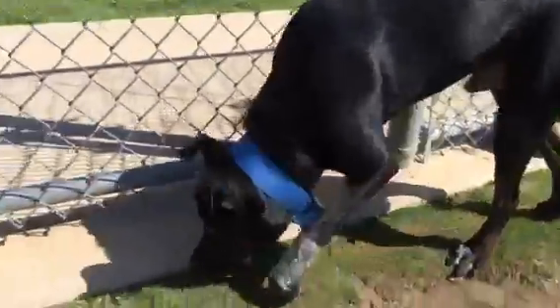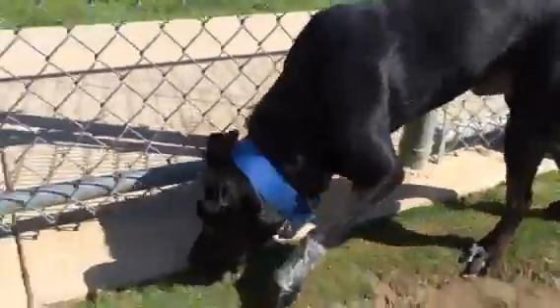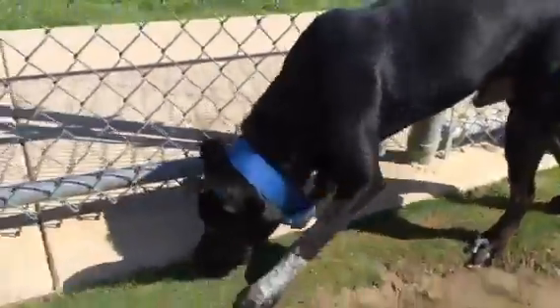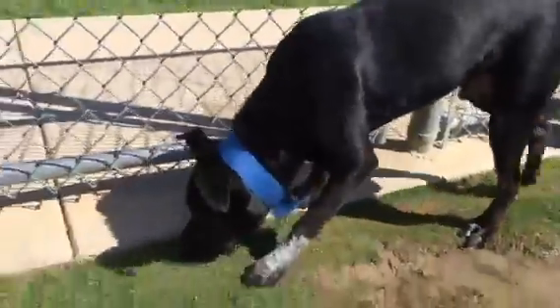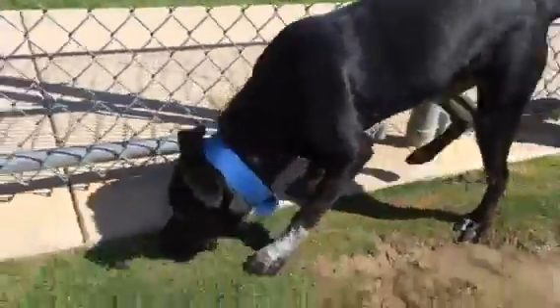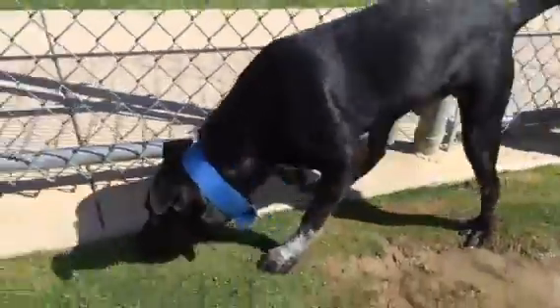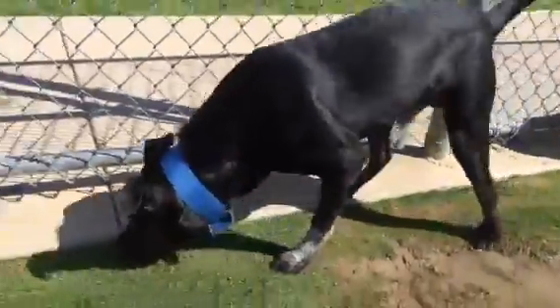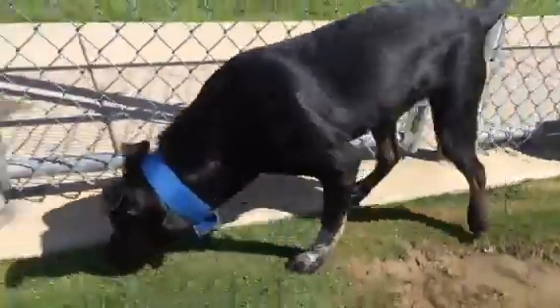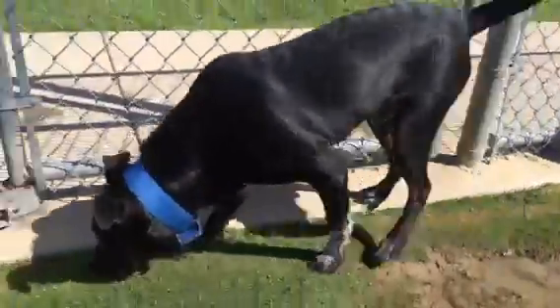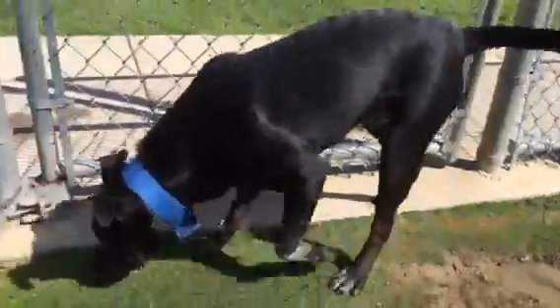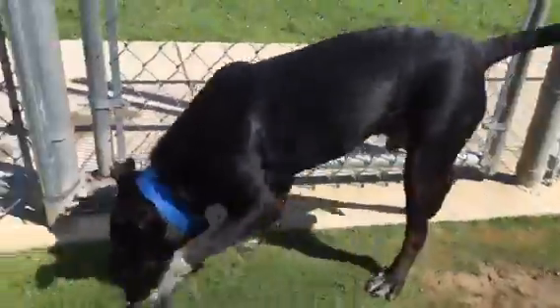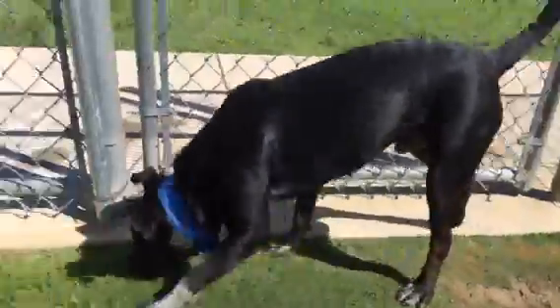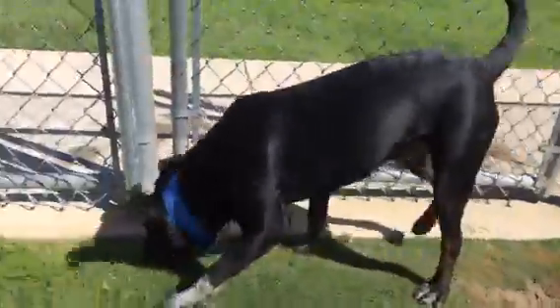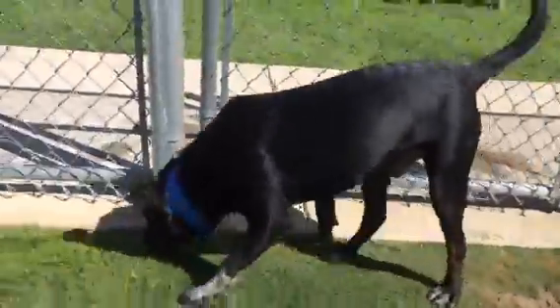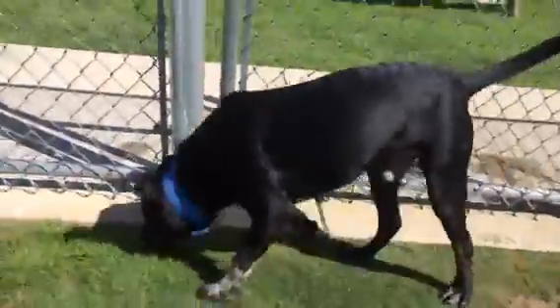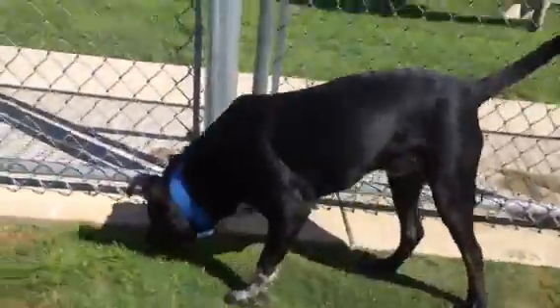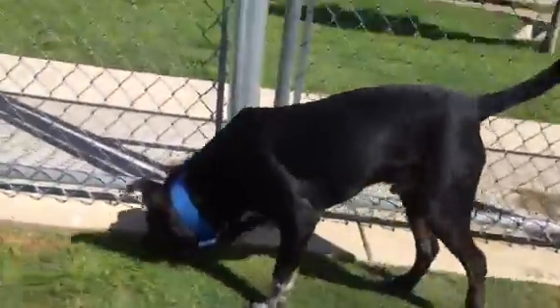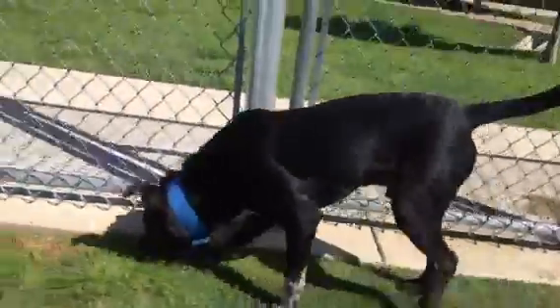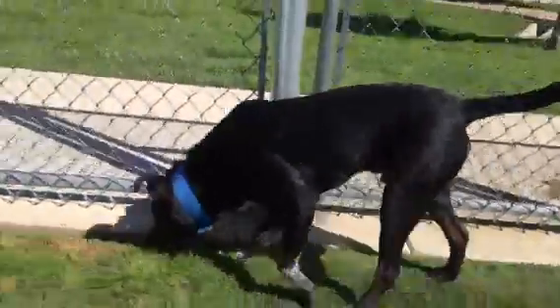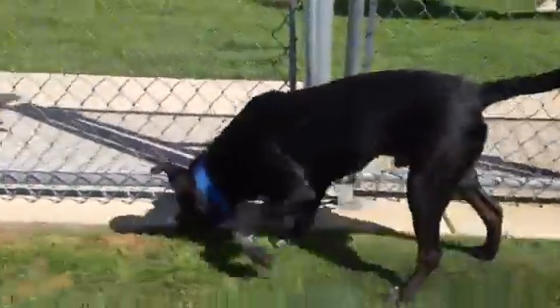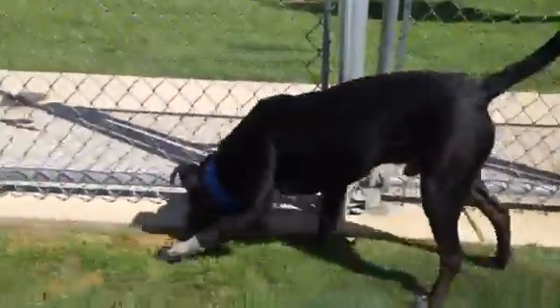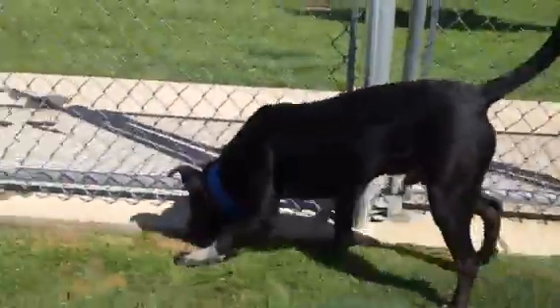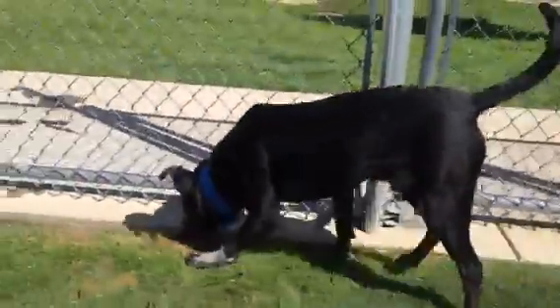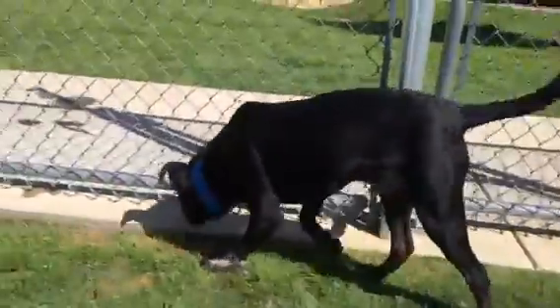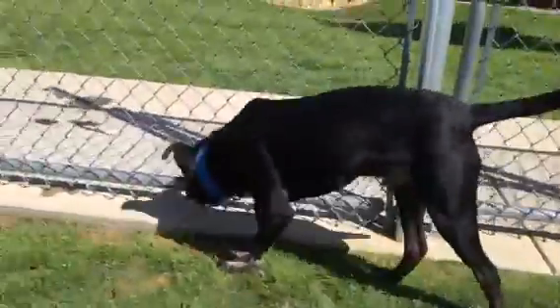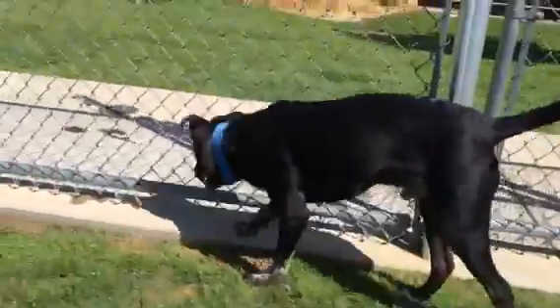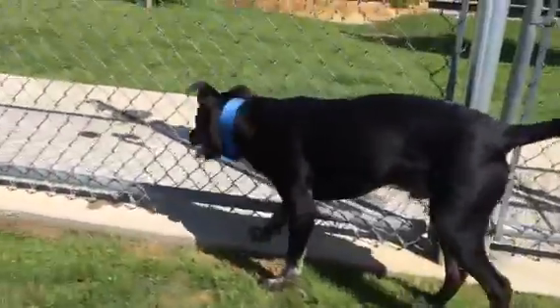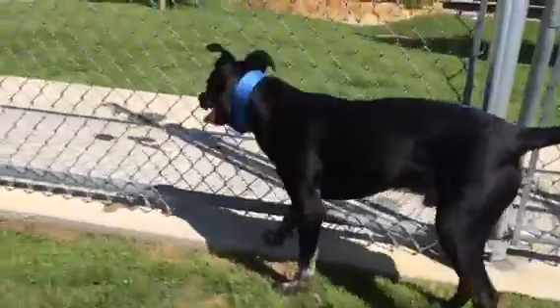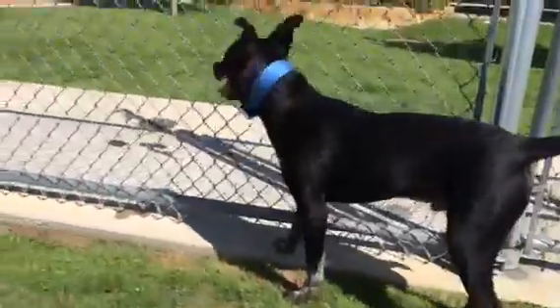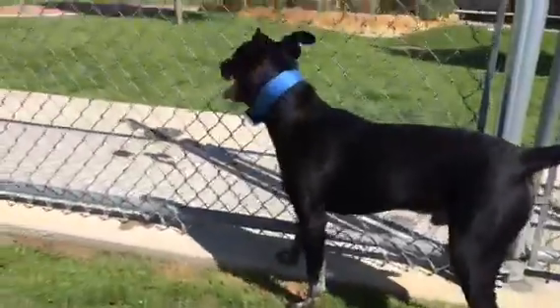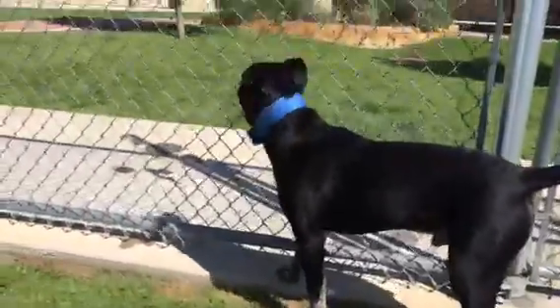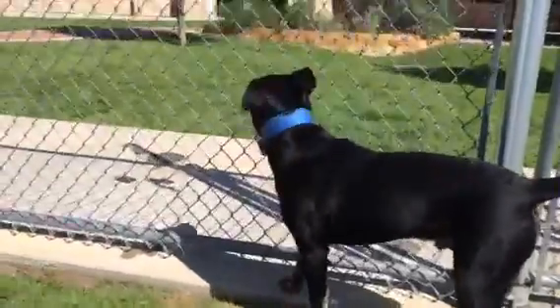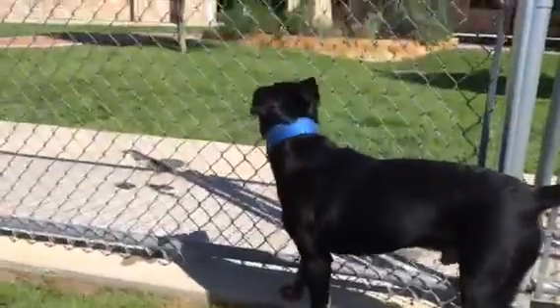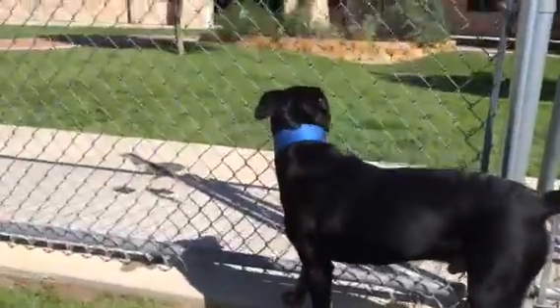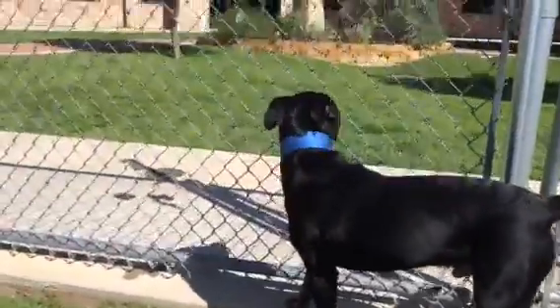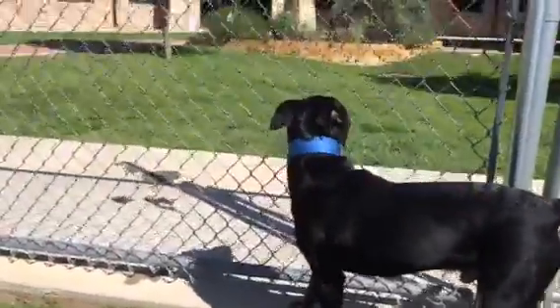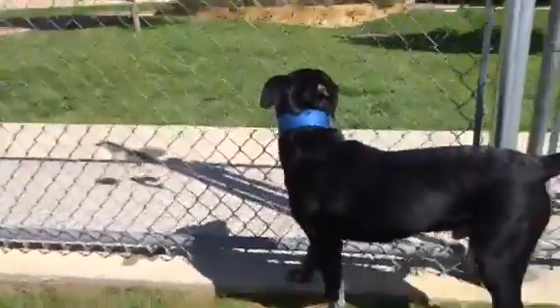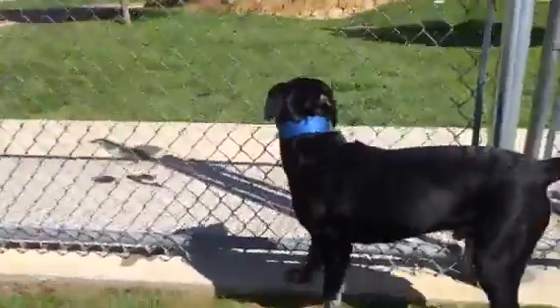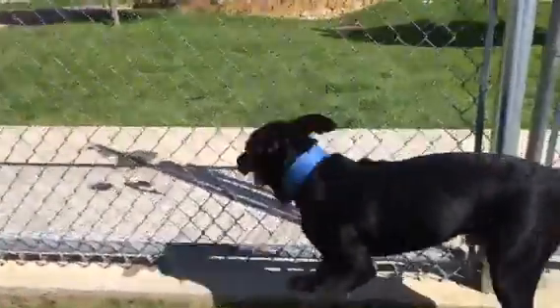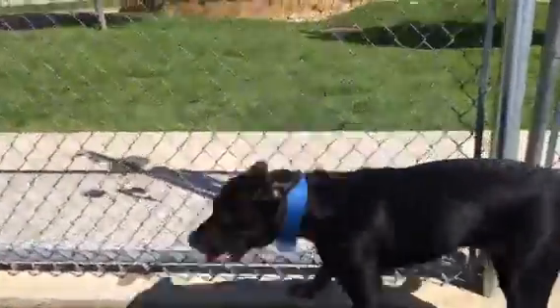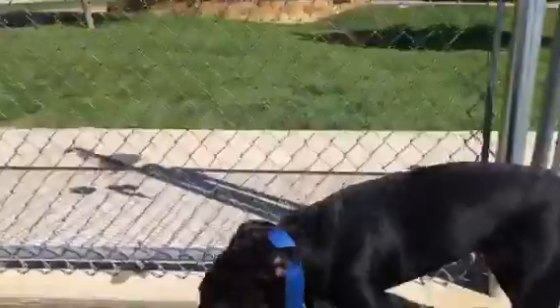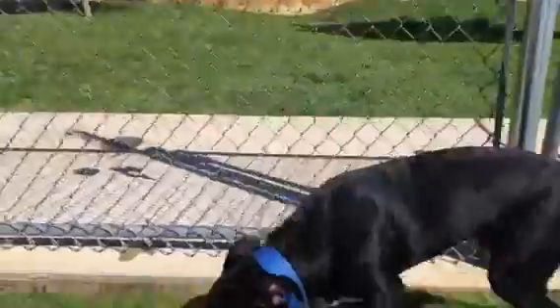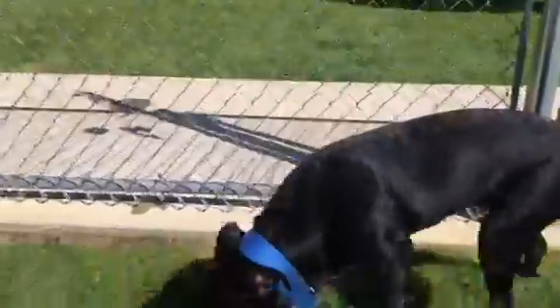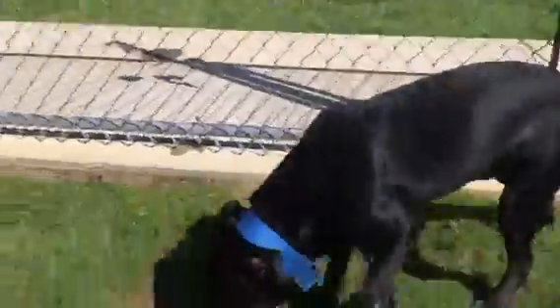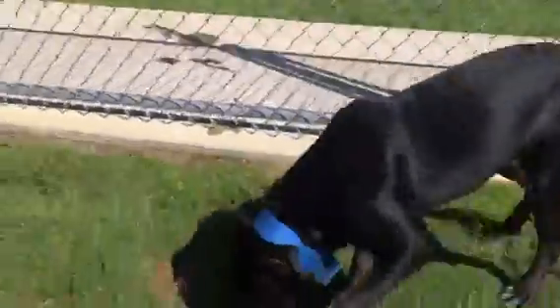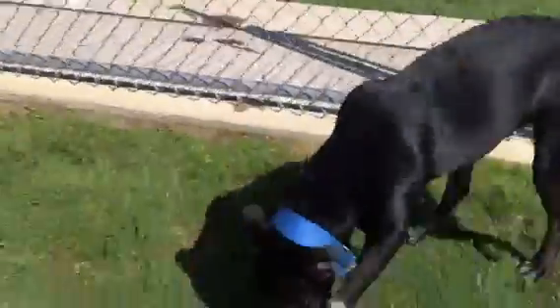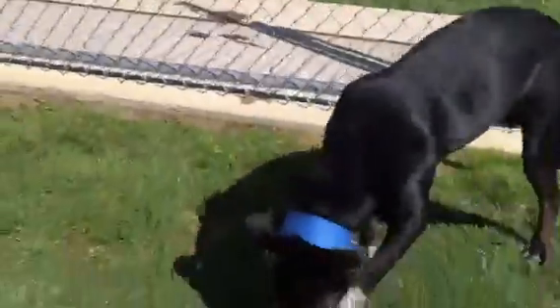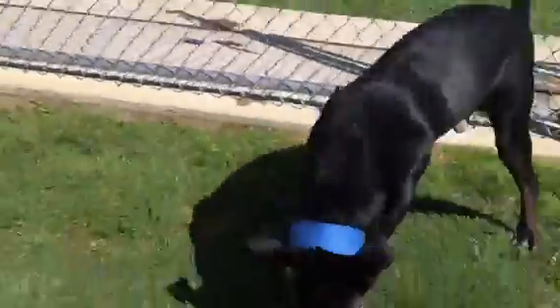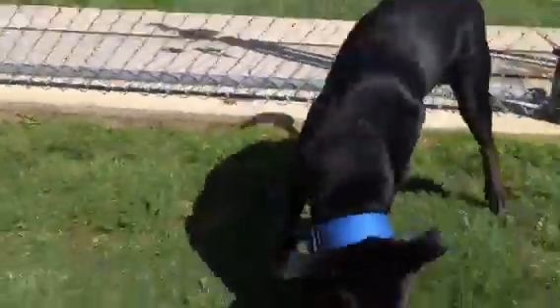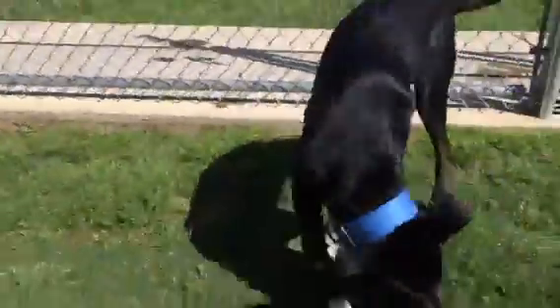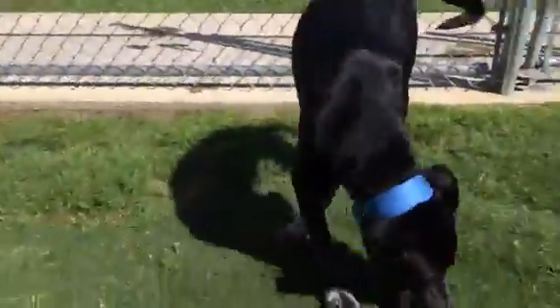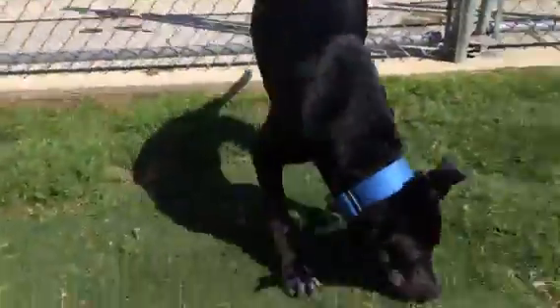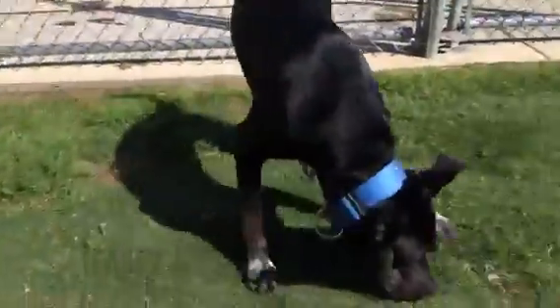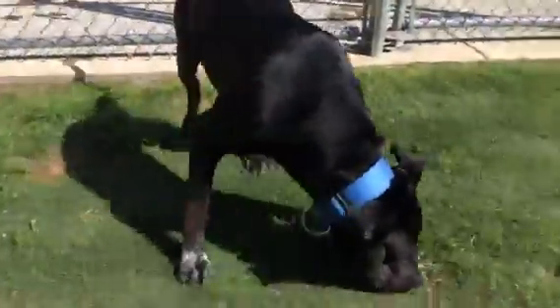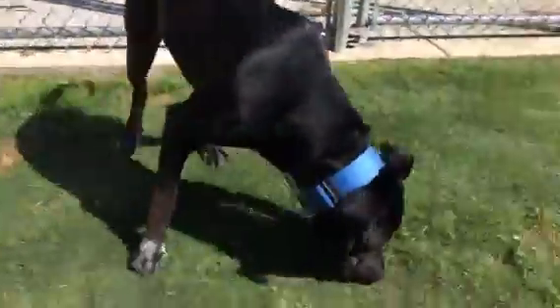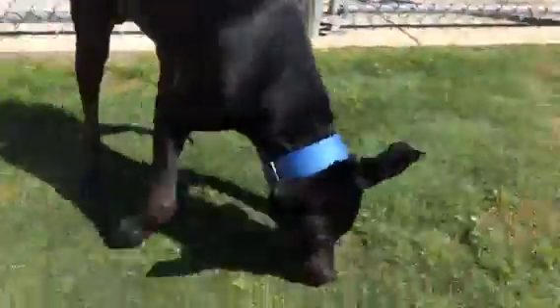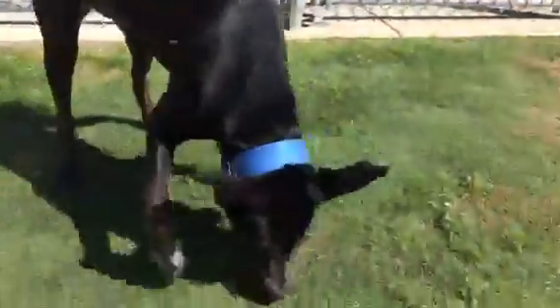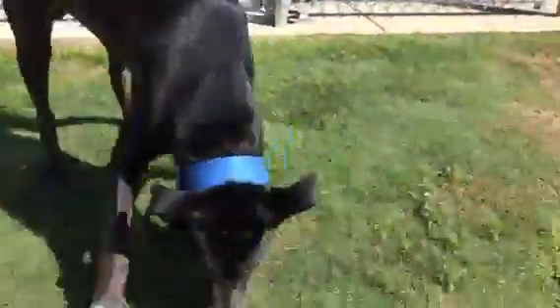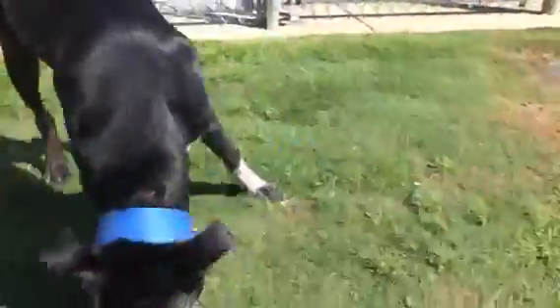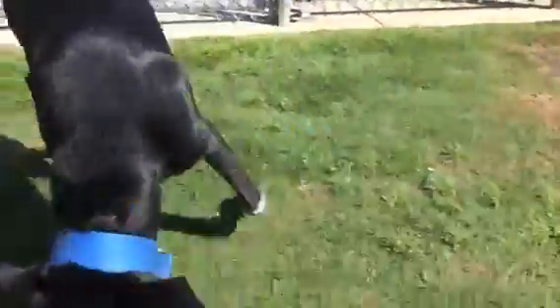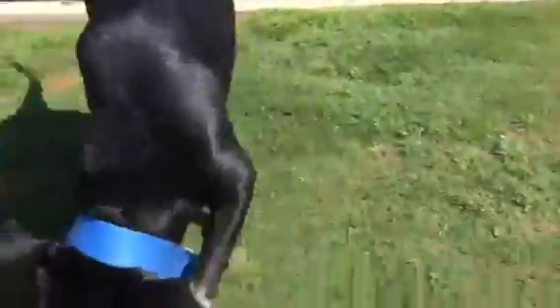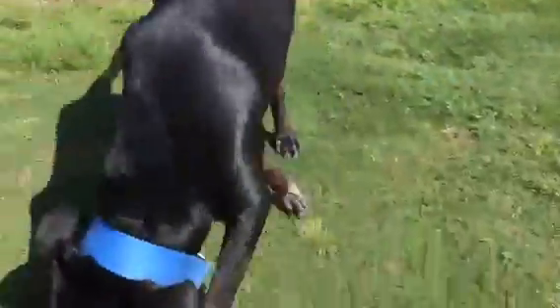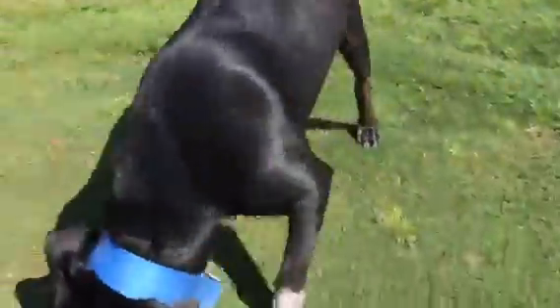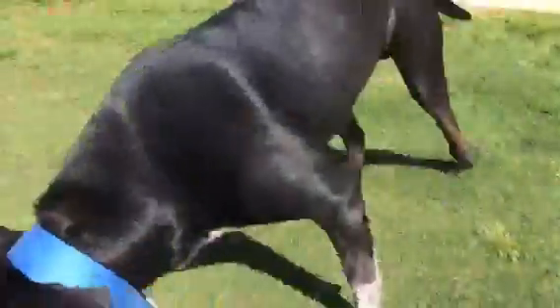Hey, this is Buster. You can come see him Tuesday through Saturday, and he'd love to go home with you. Right, Buster?